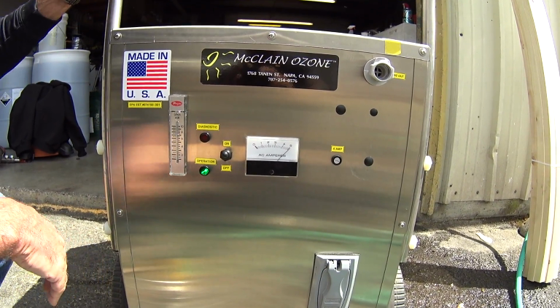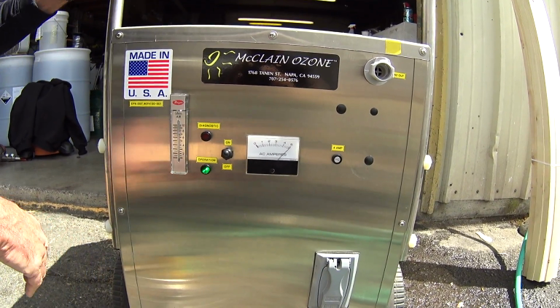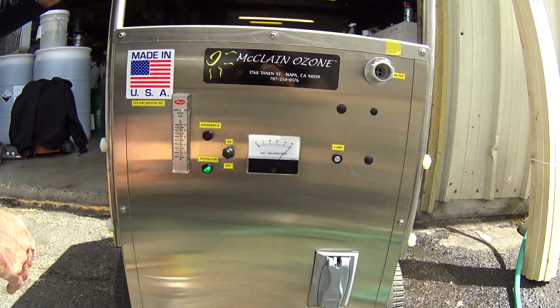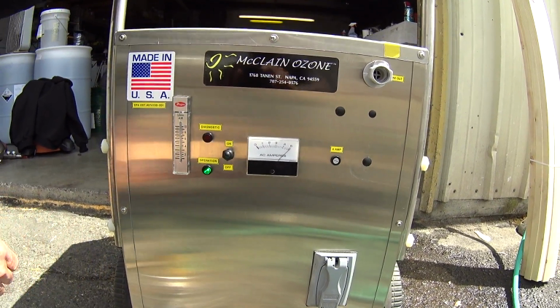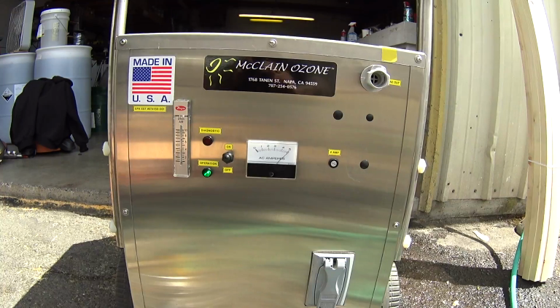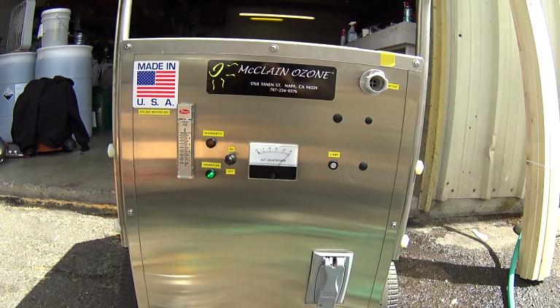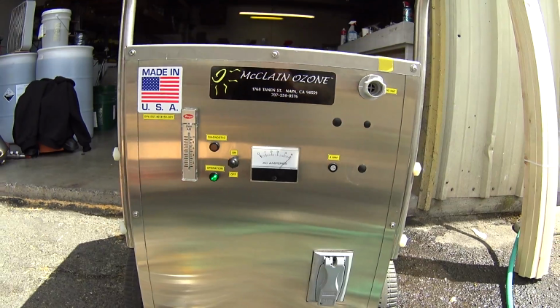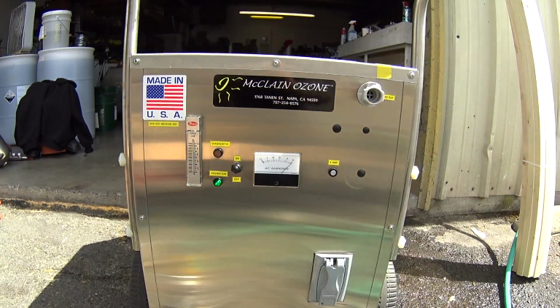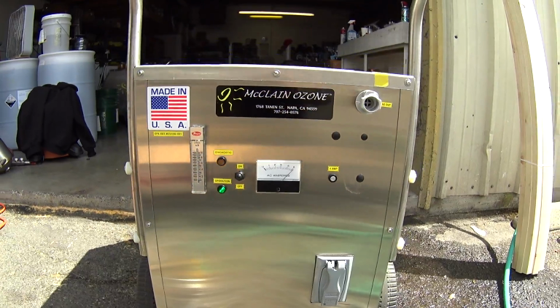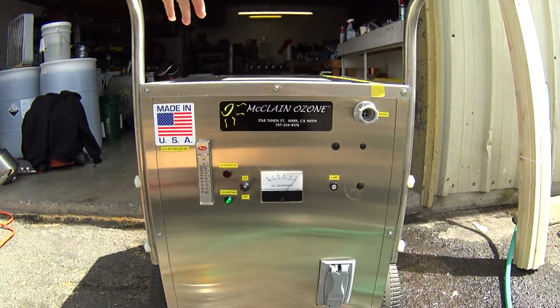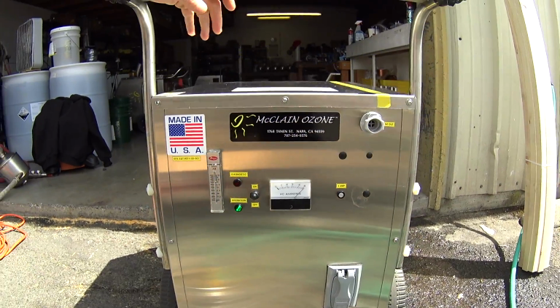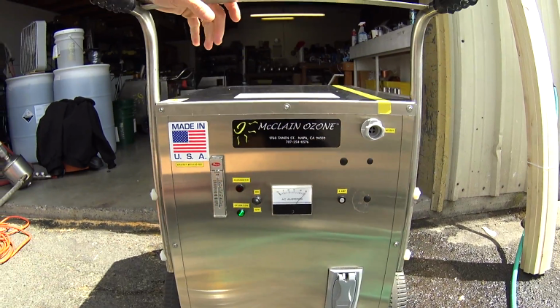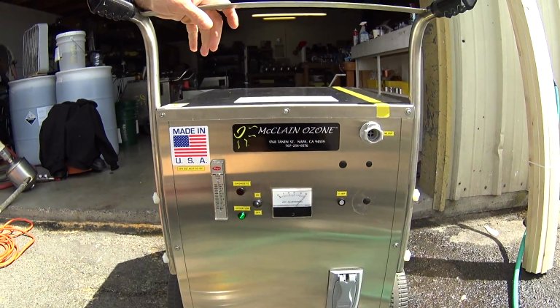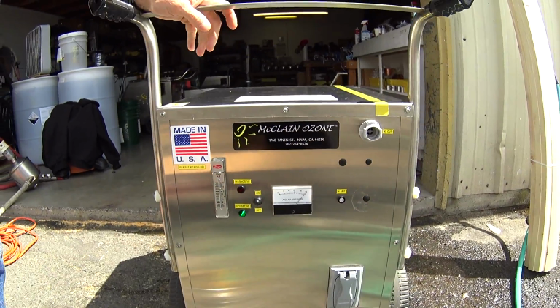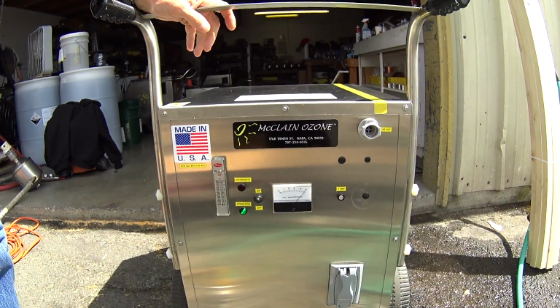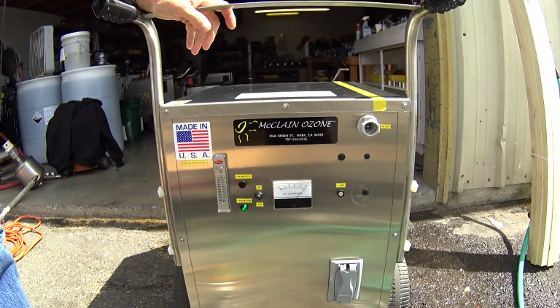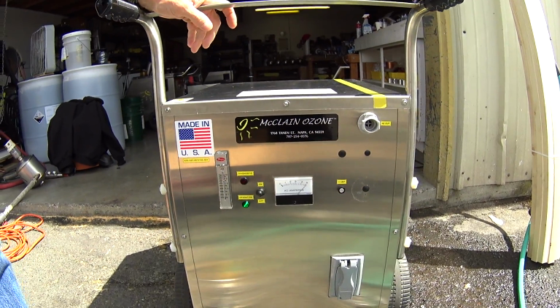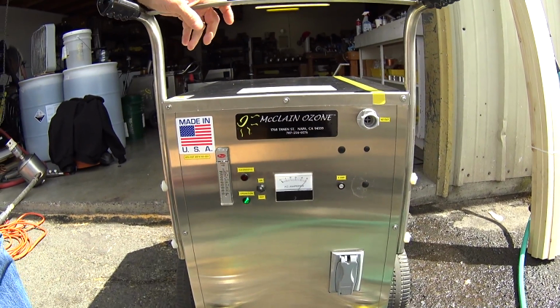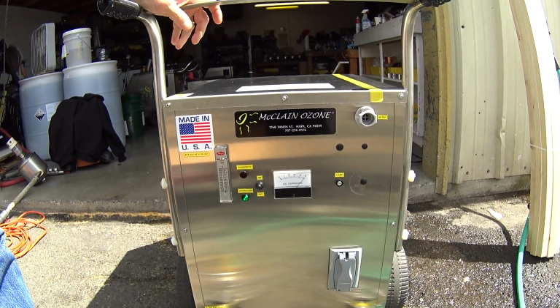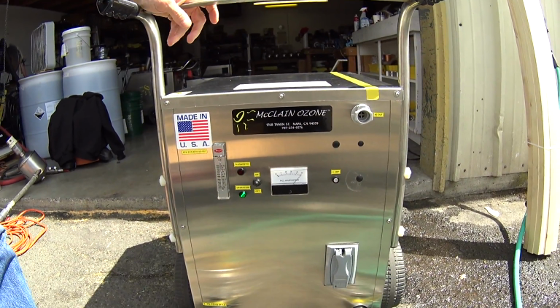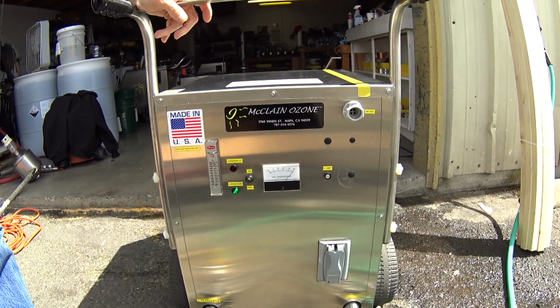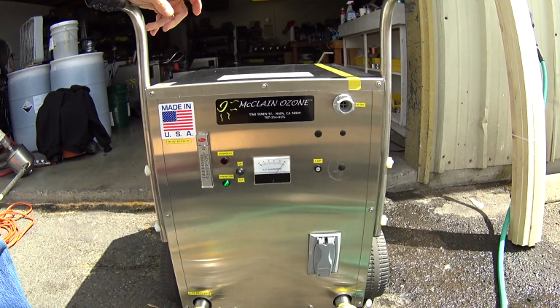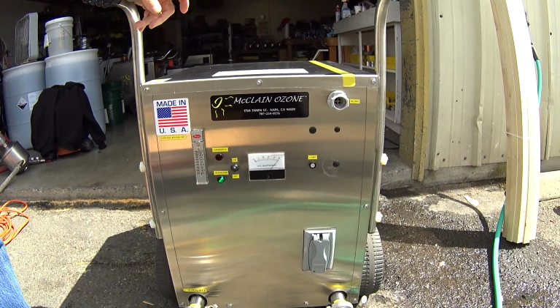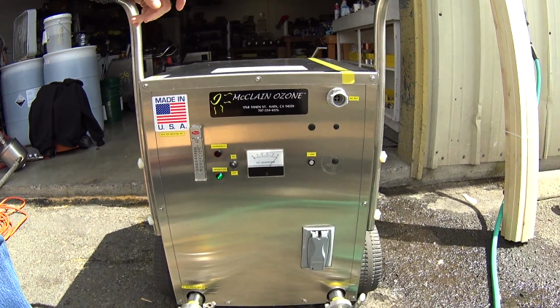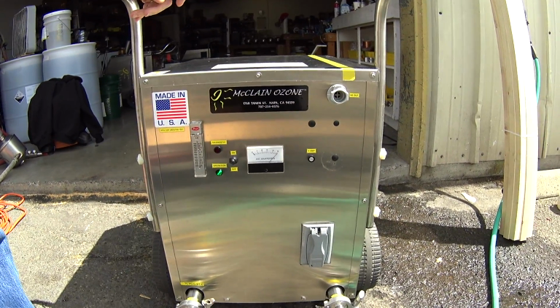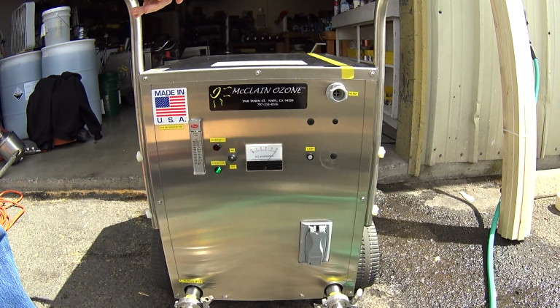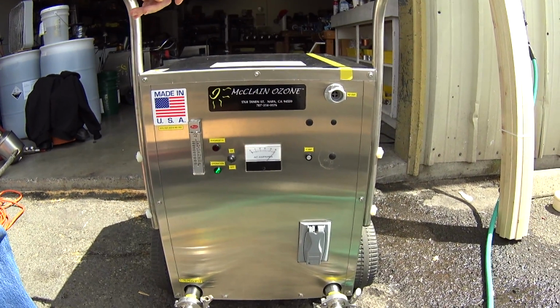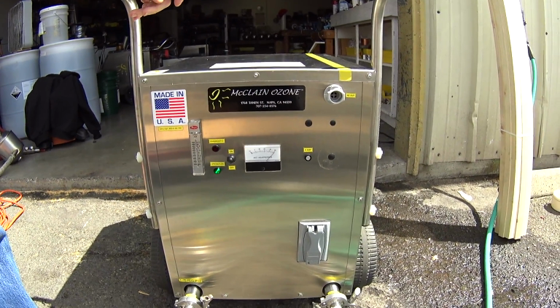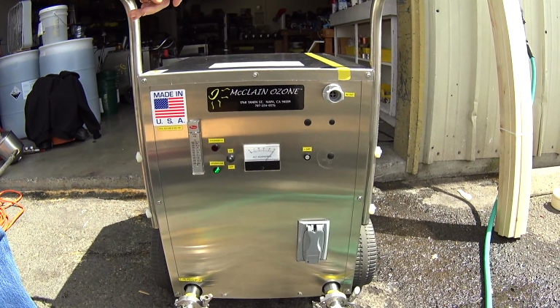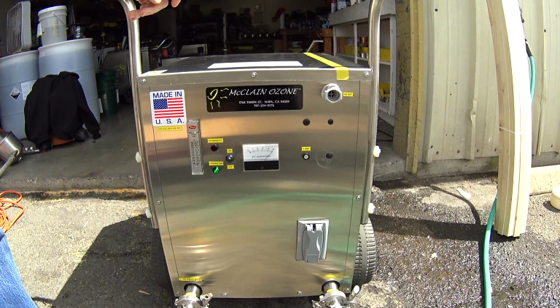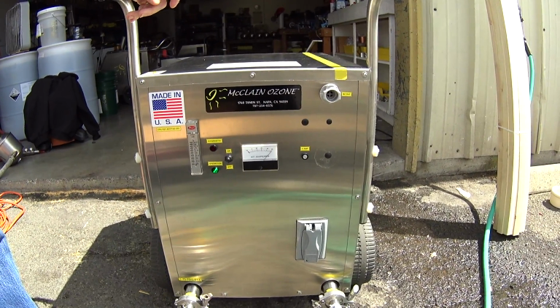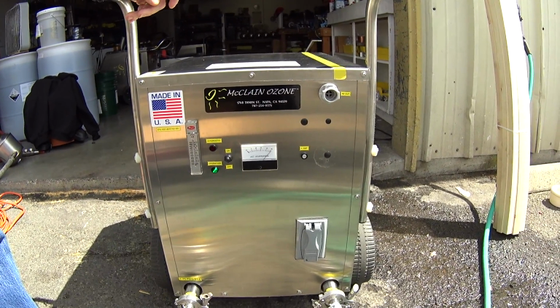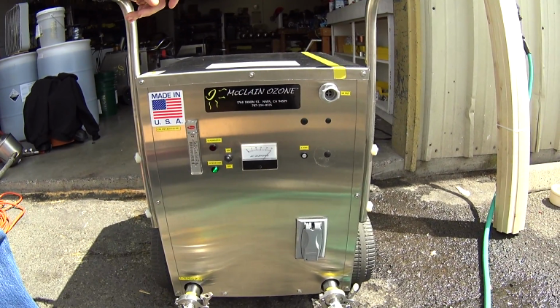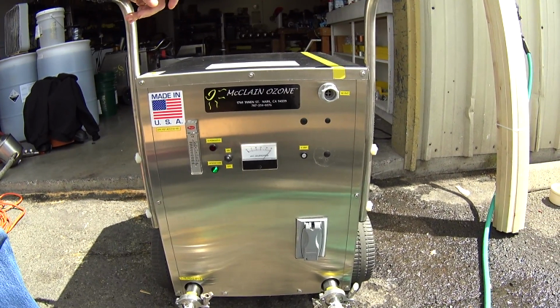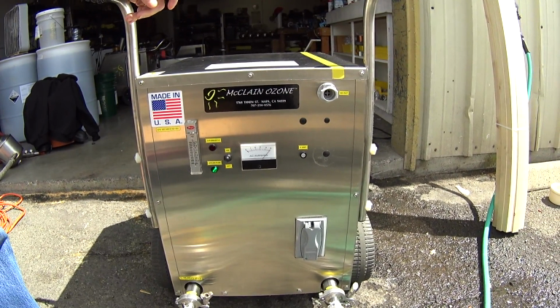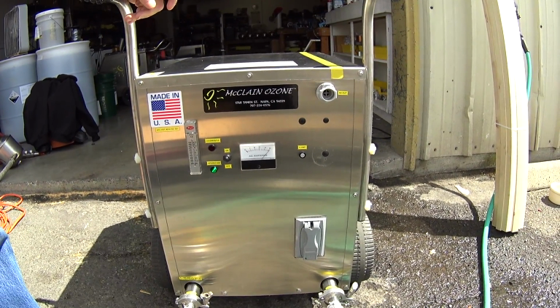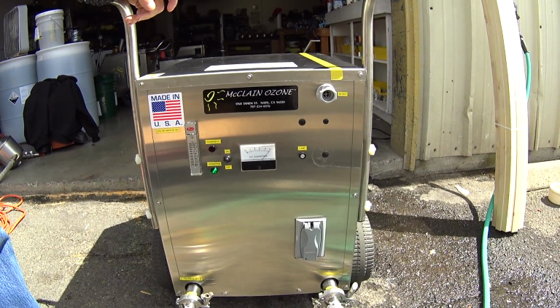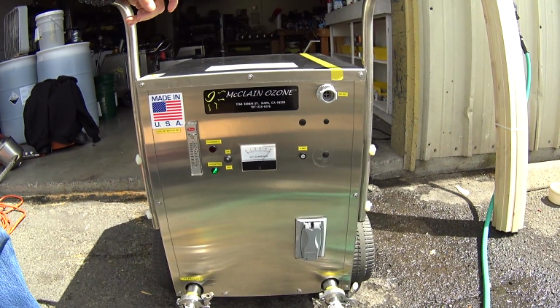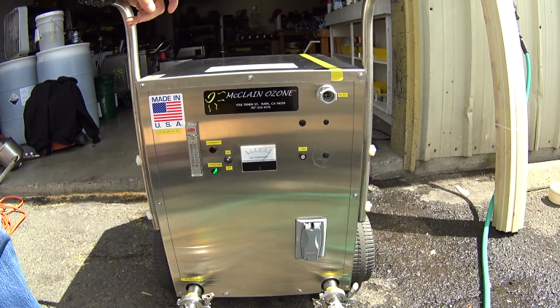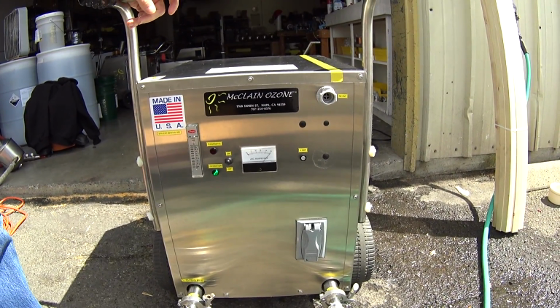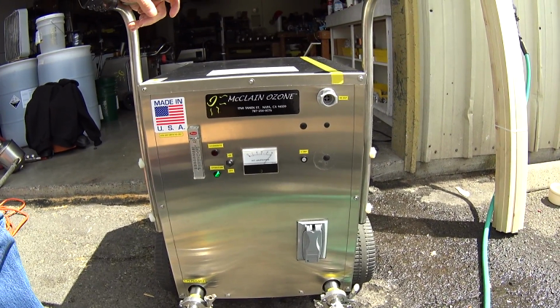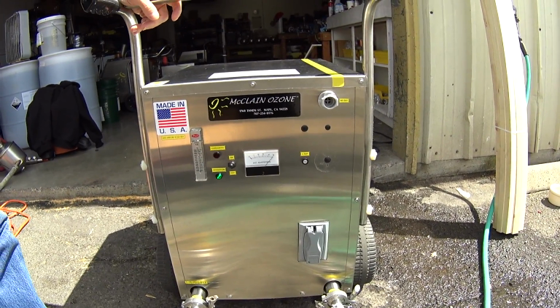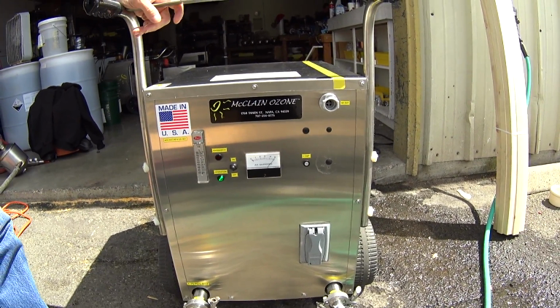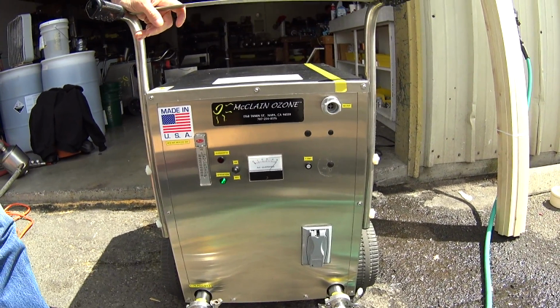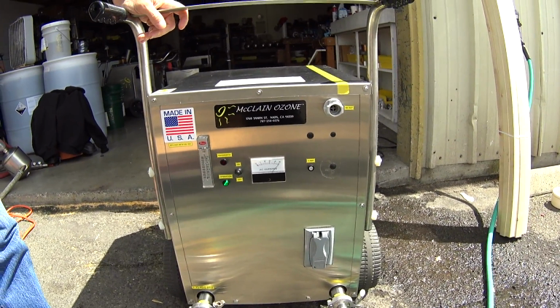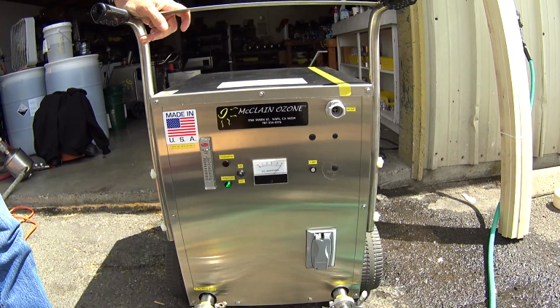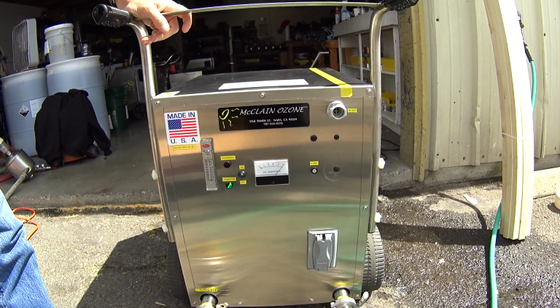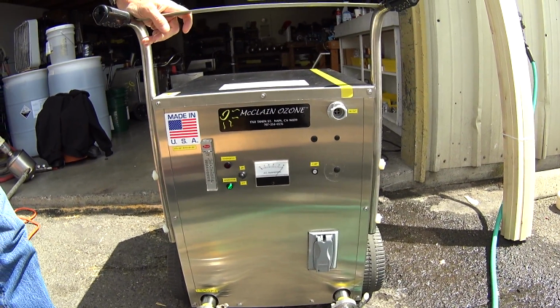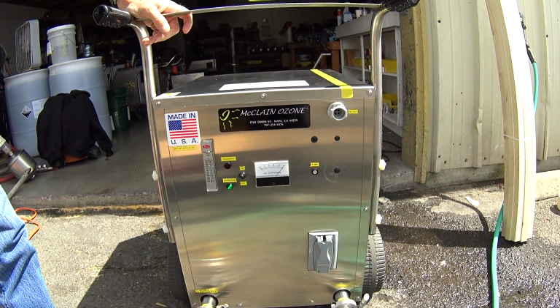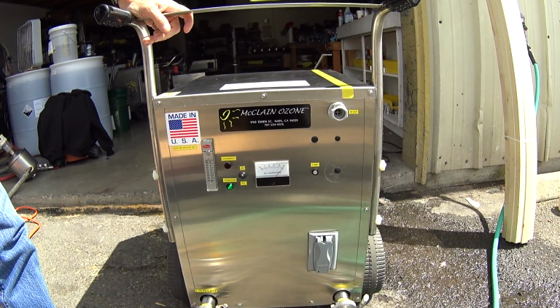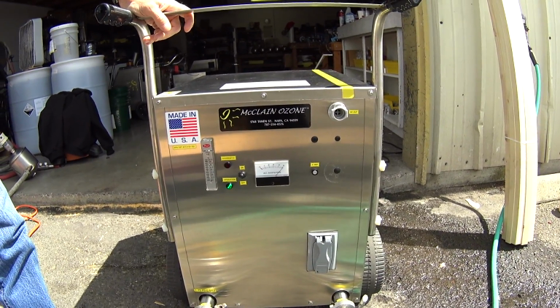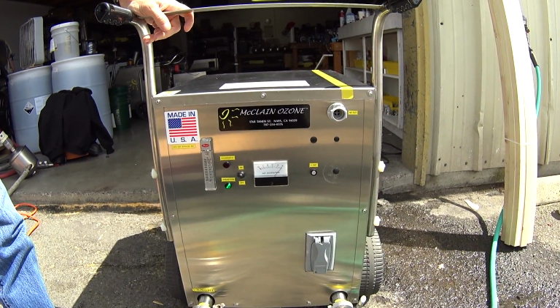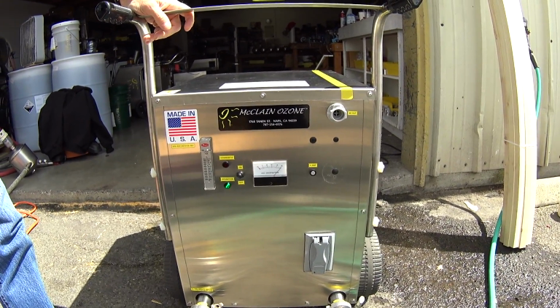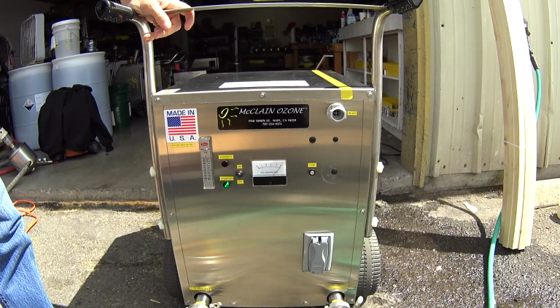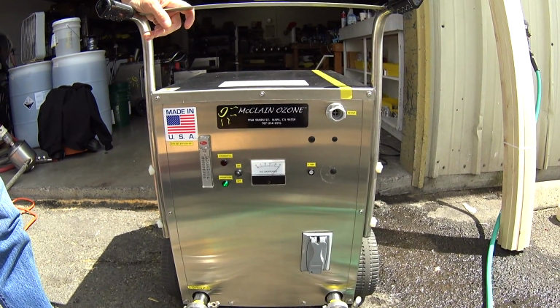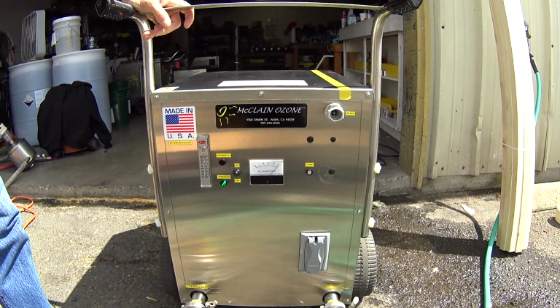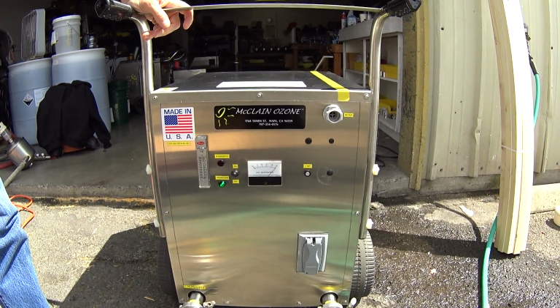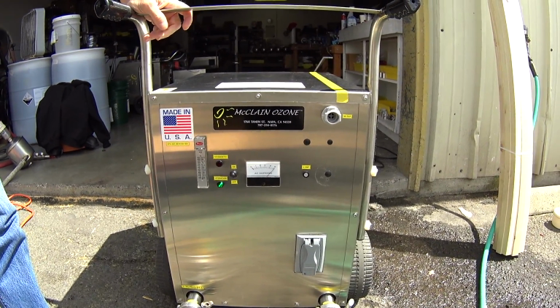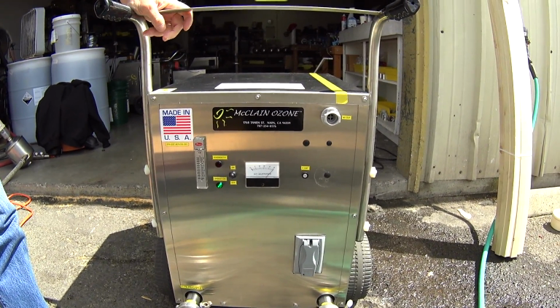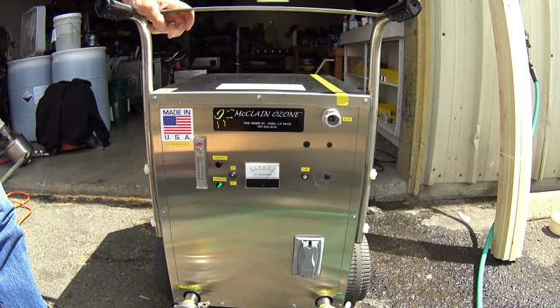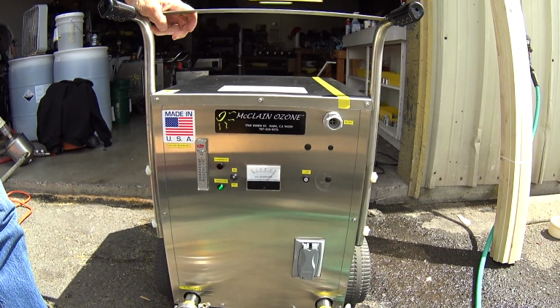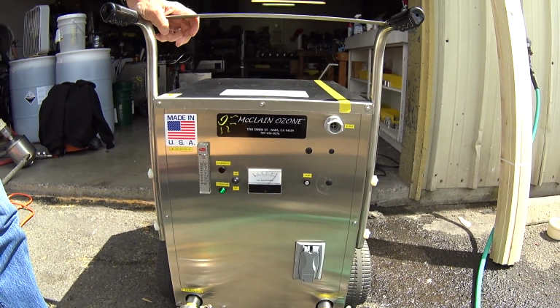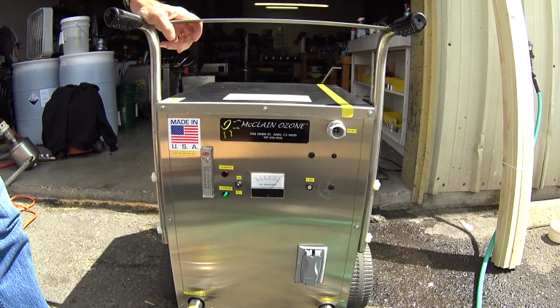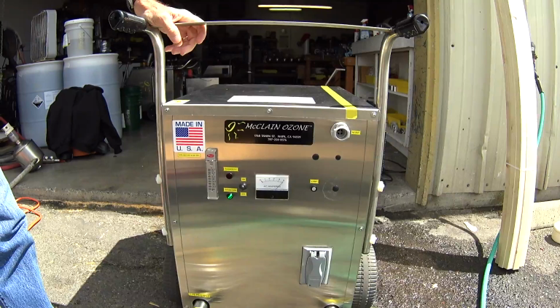That is essentially the way the system operates in the water flow mode.